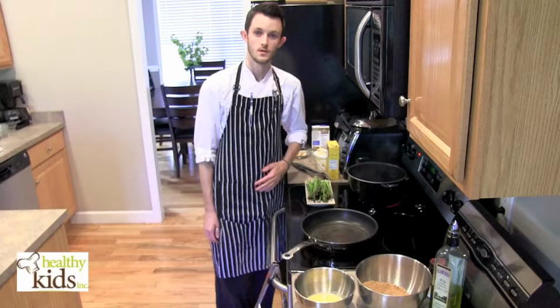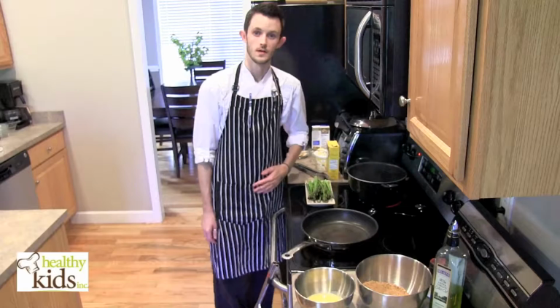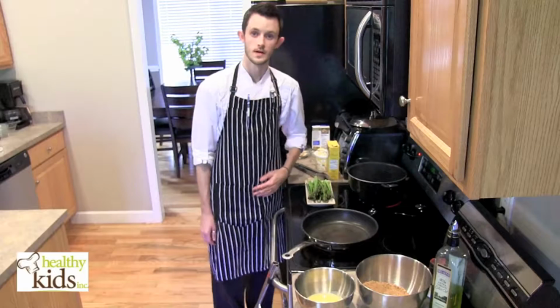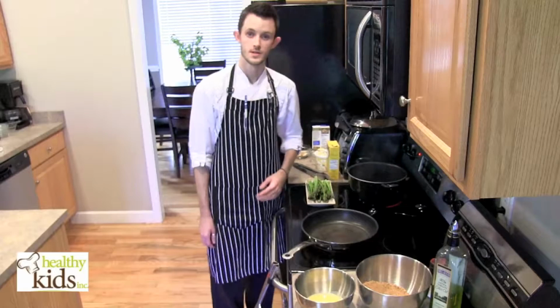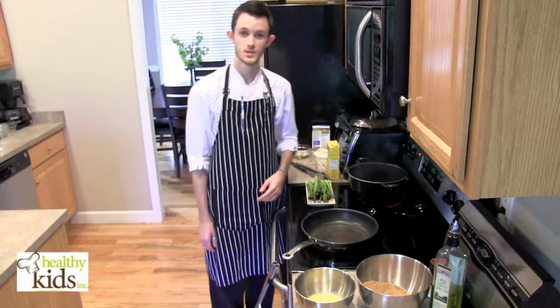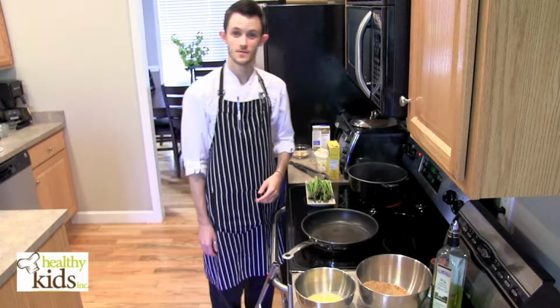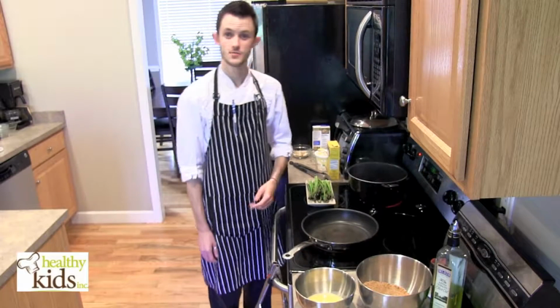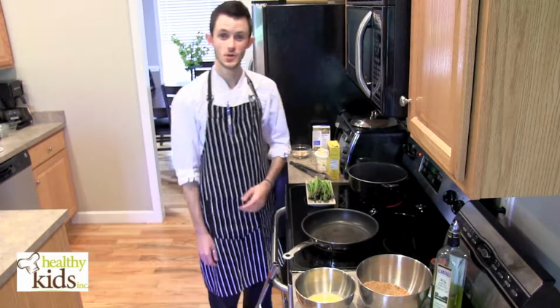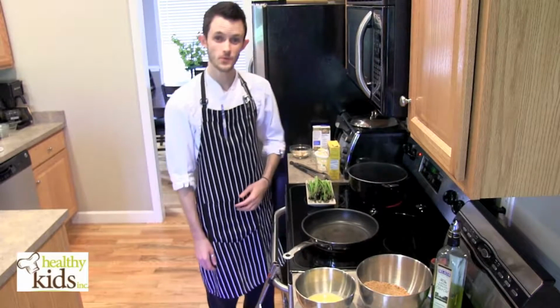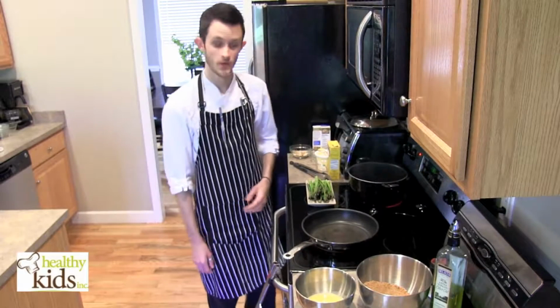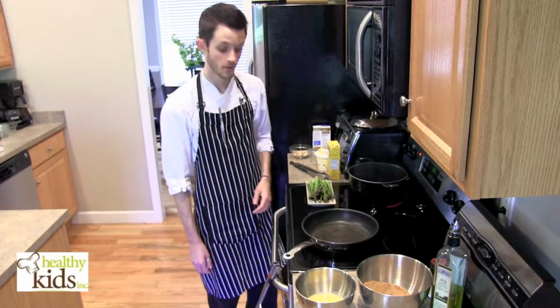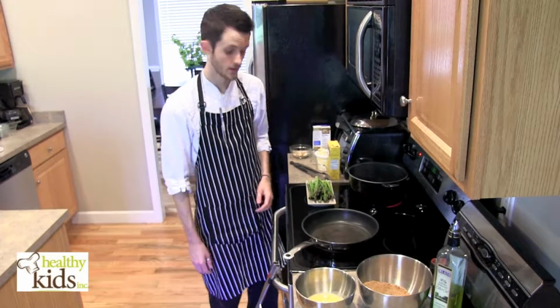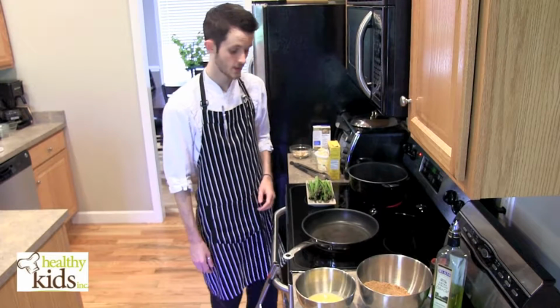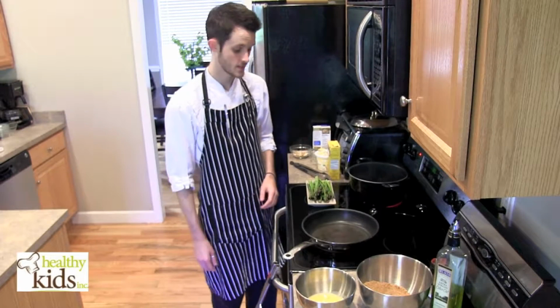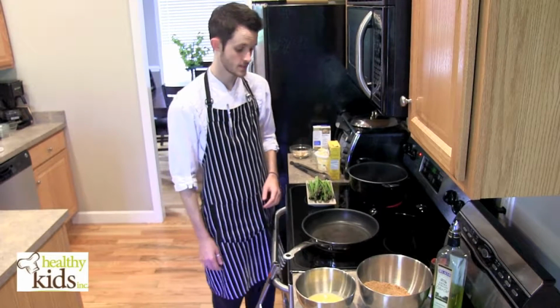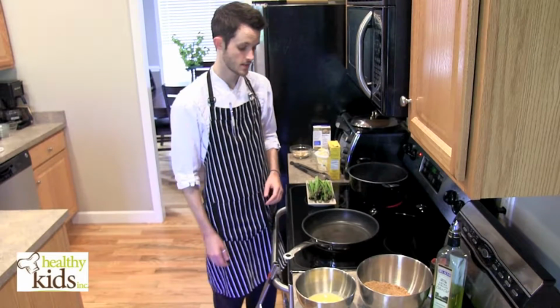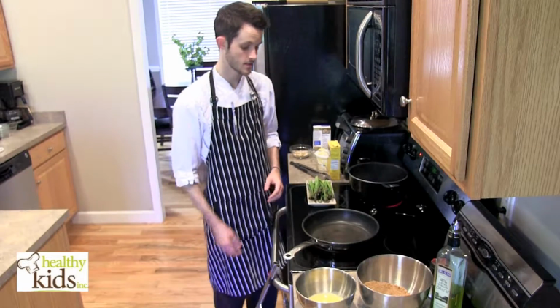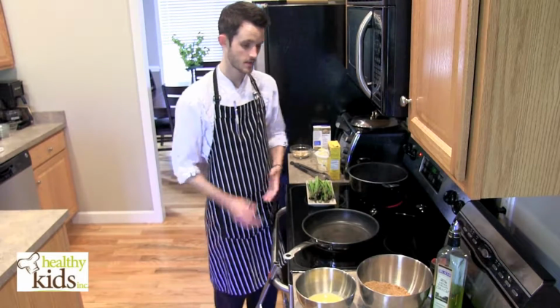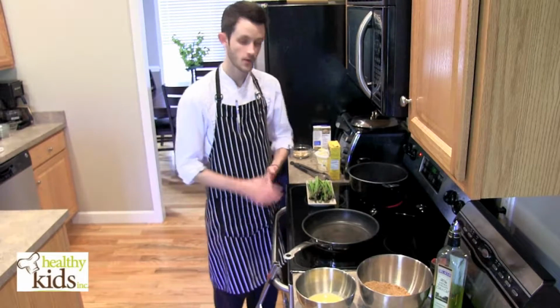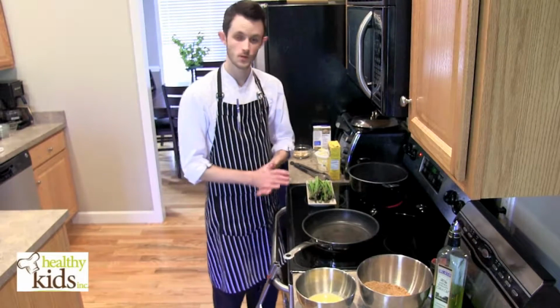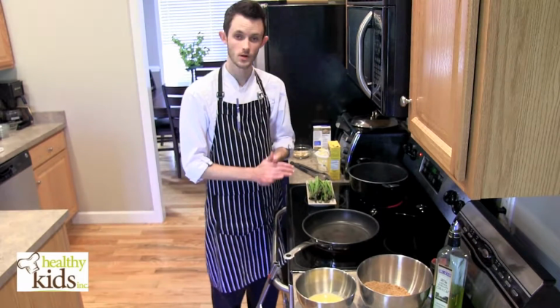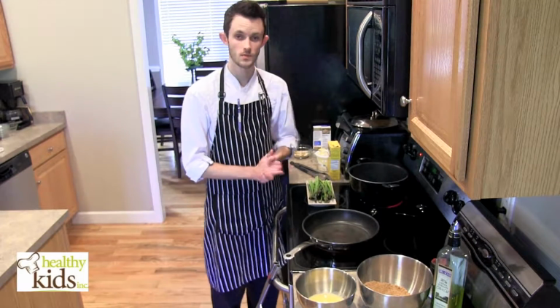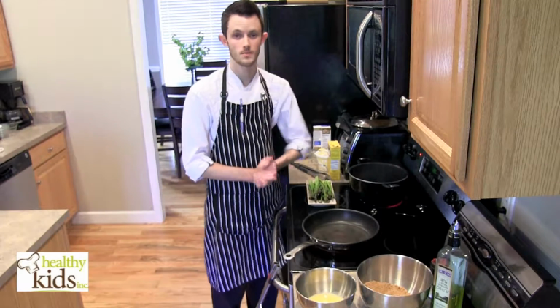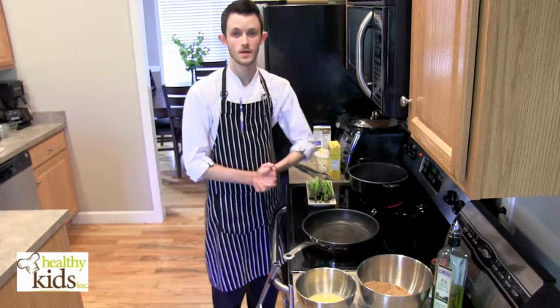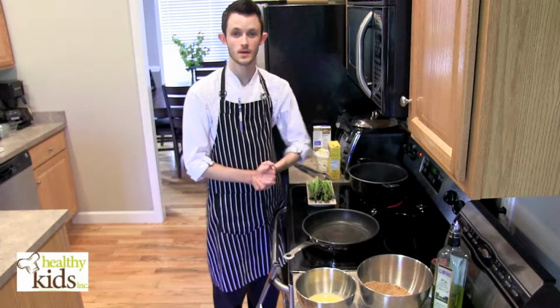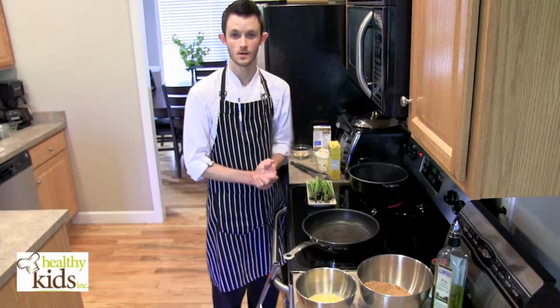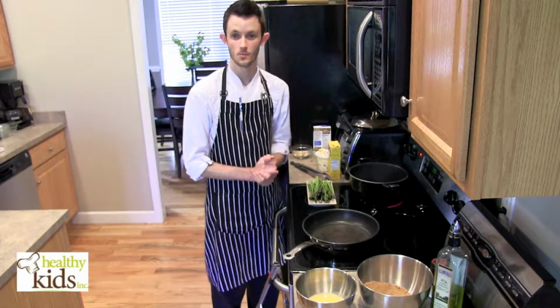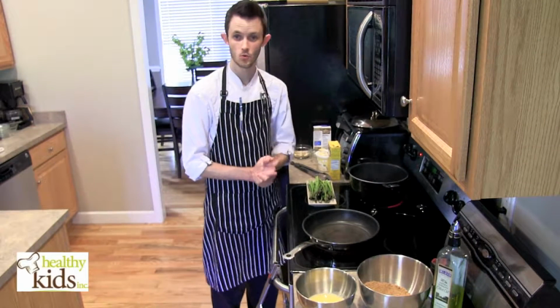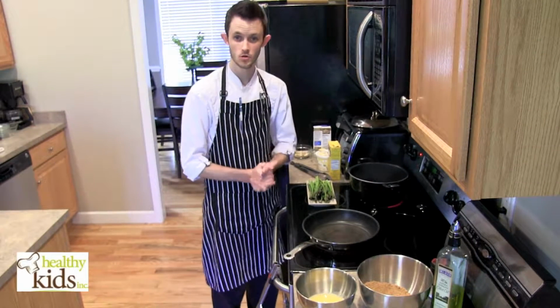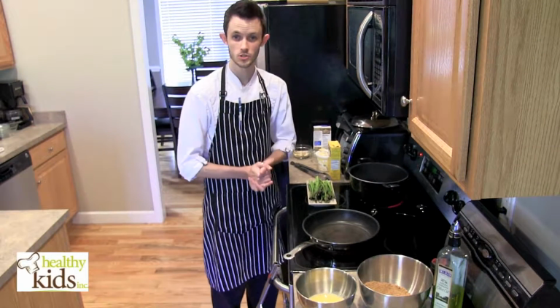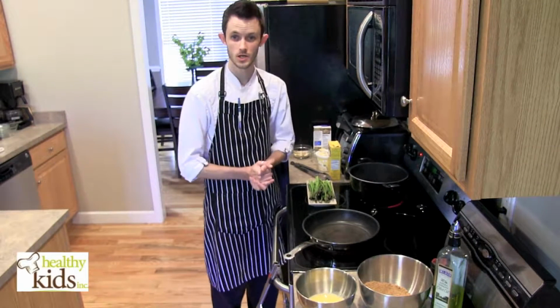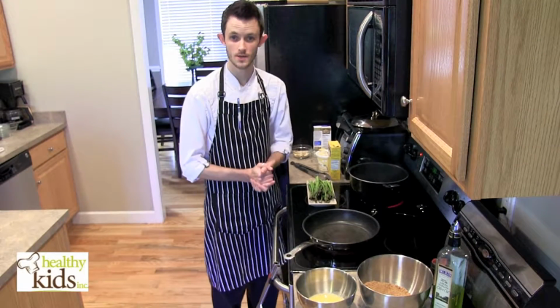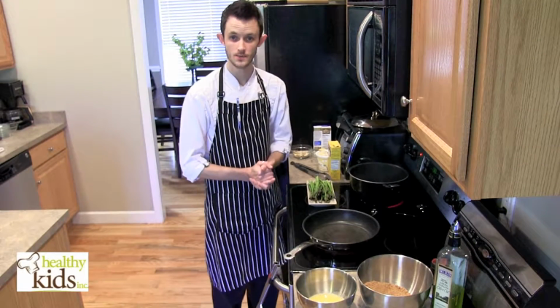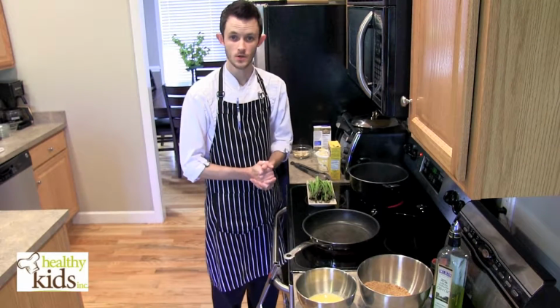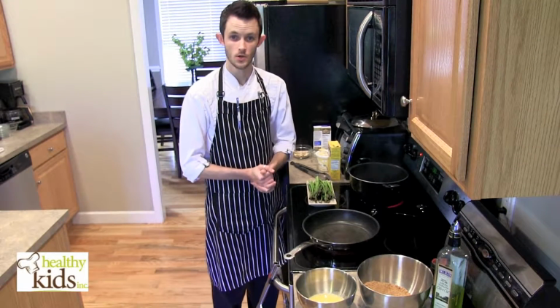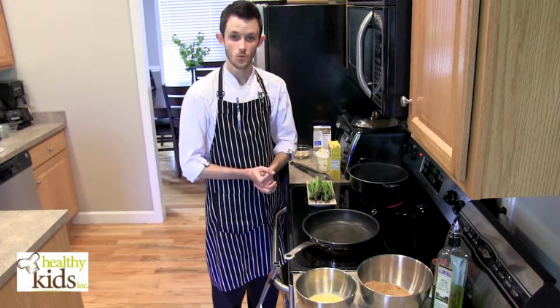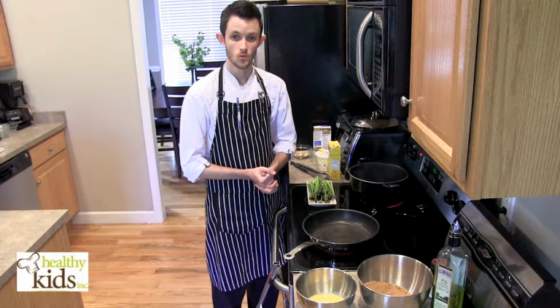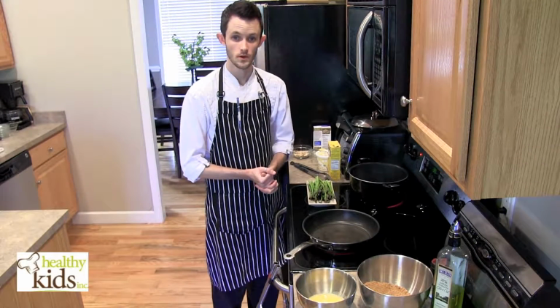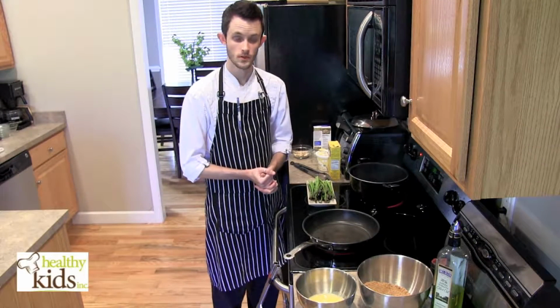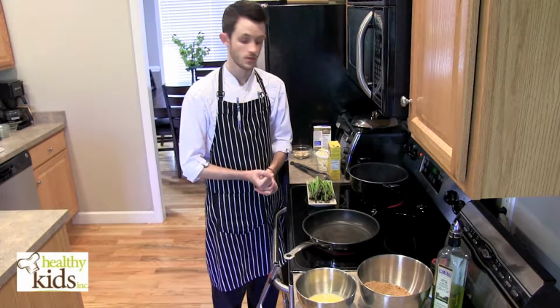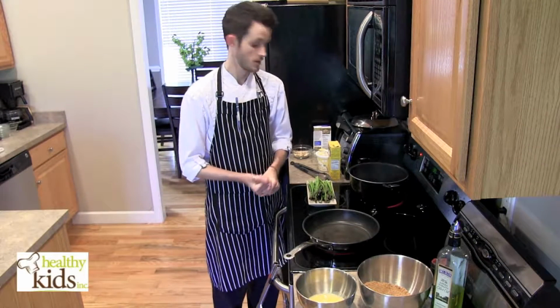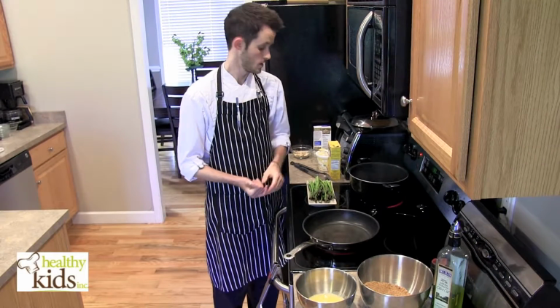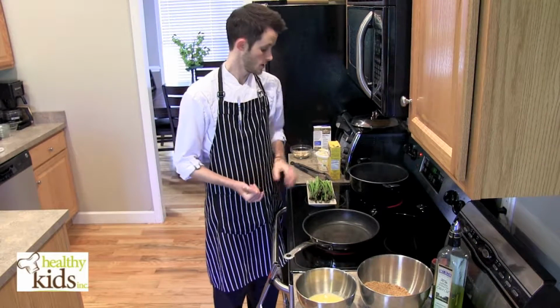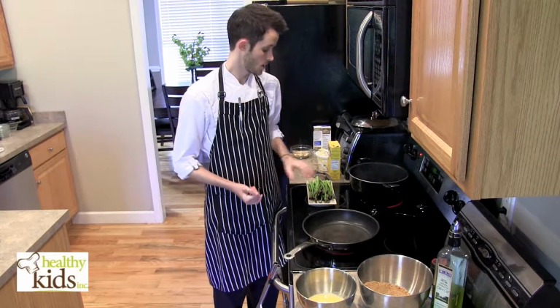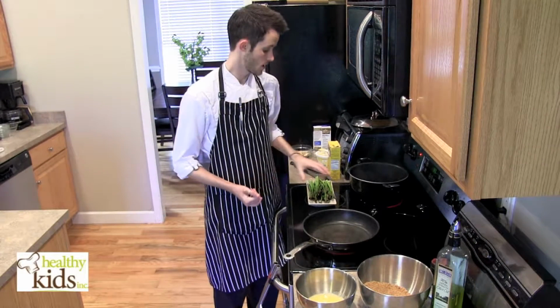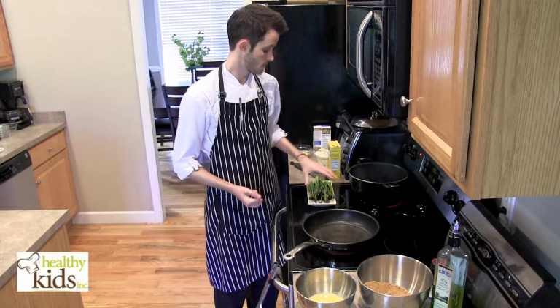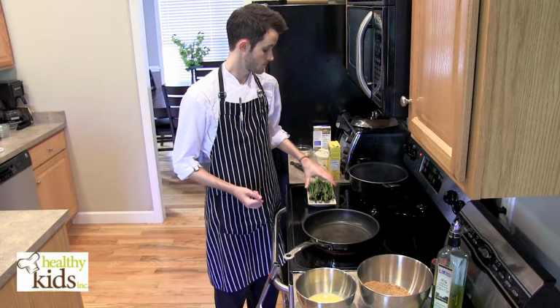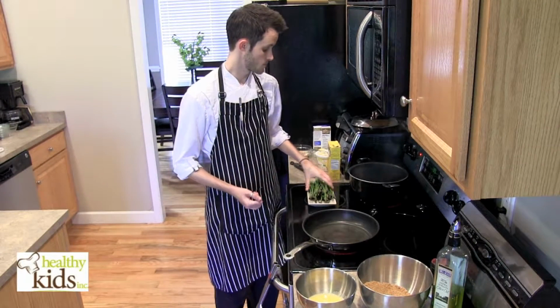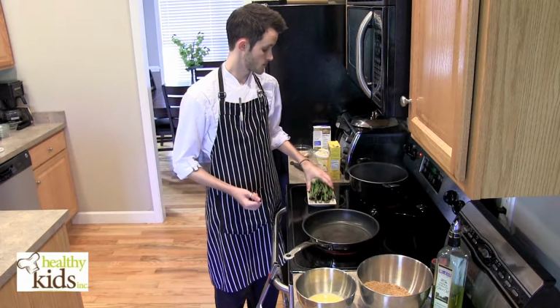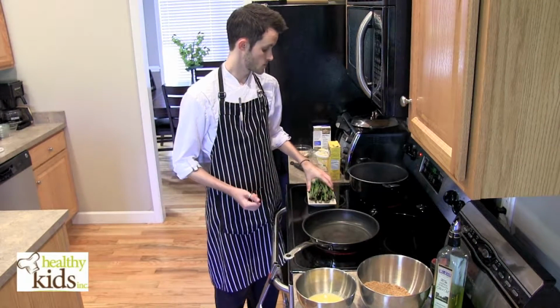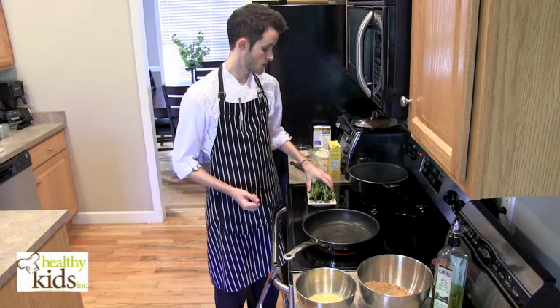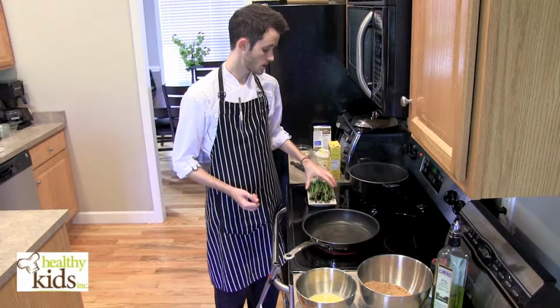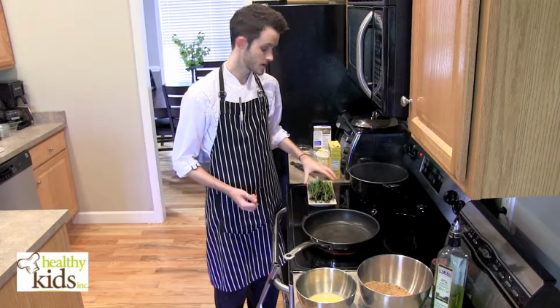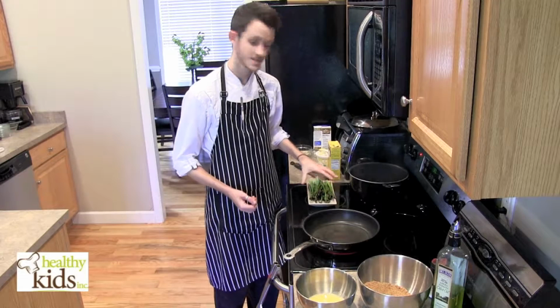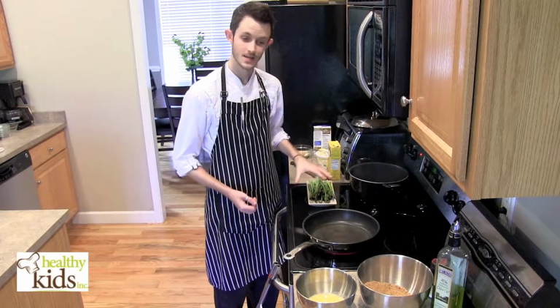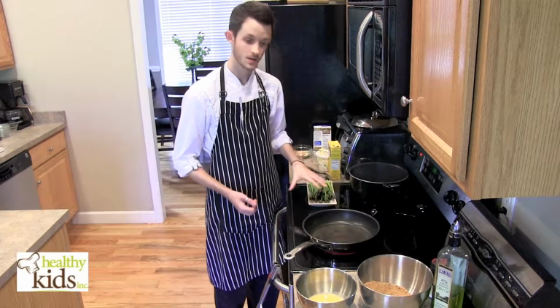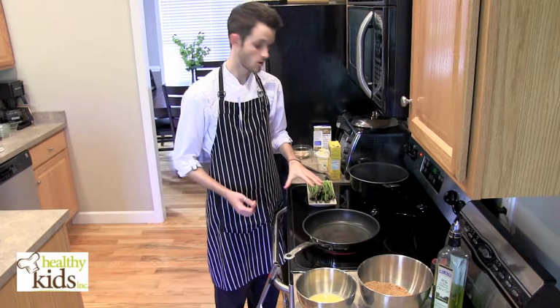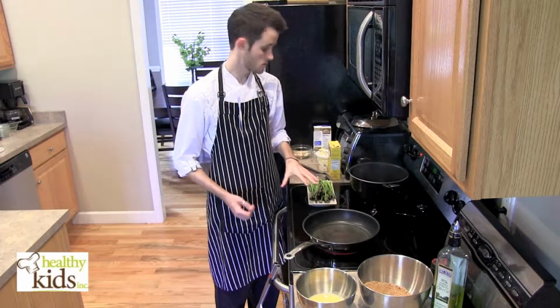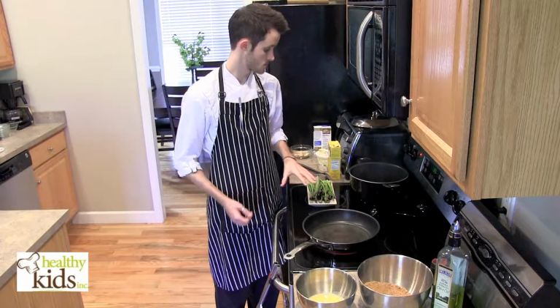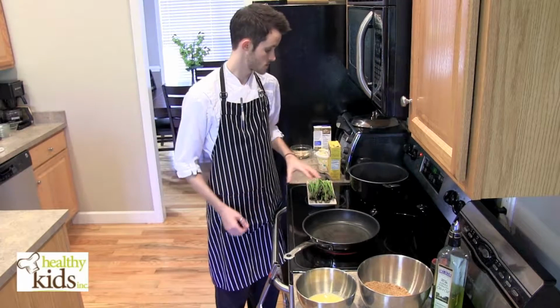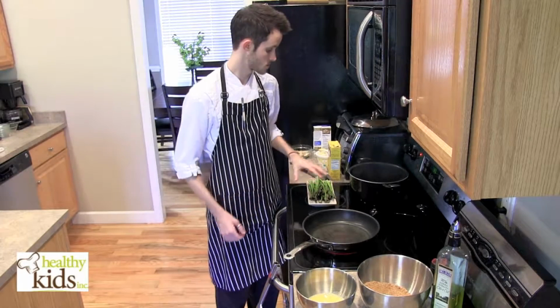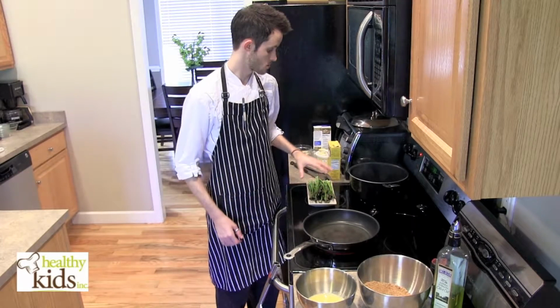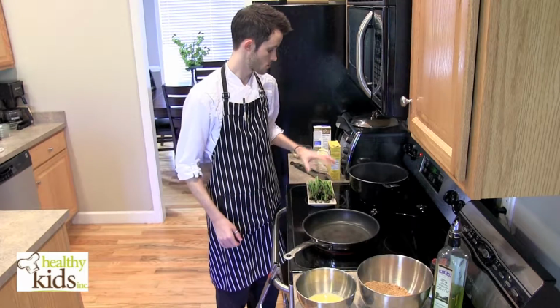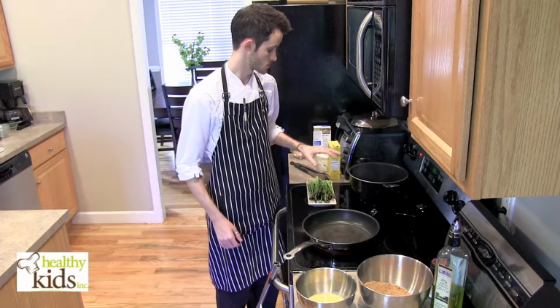Hi, Chef Joe with Healthy Kids Inc. Today we're going to be making a pork chop with asparagus and almond sauce.